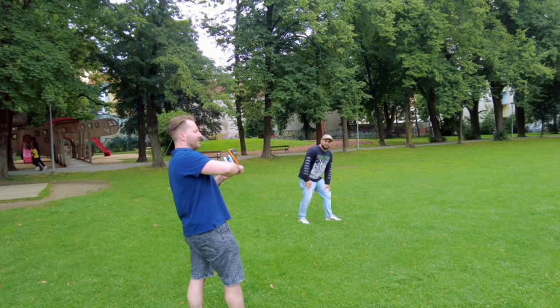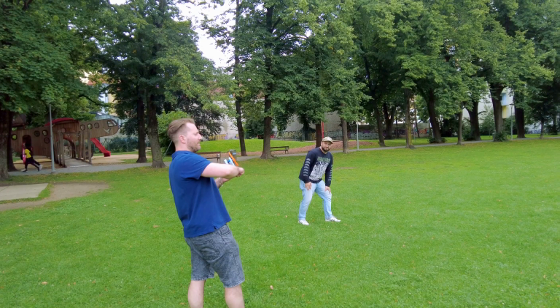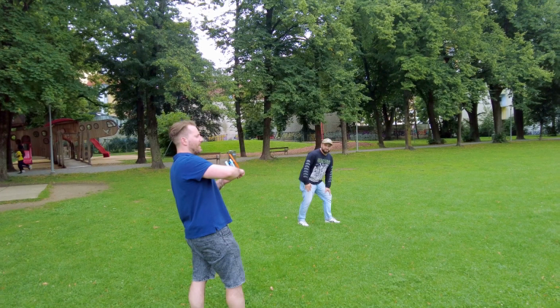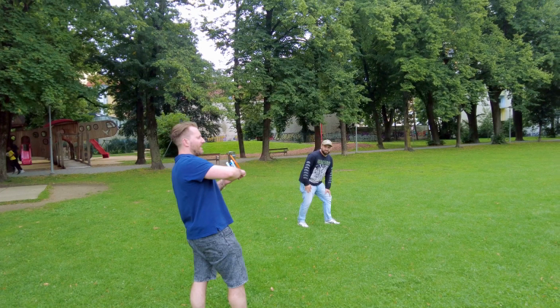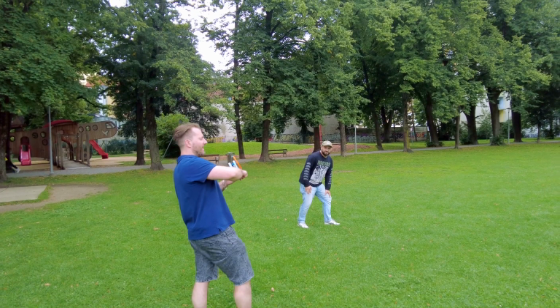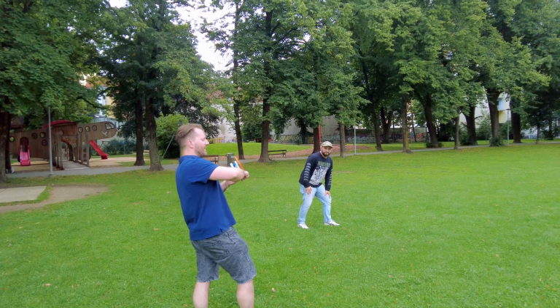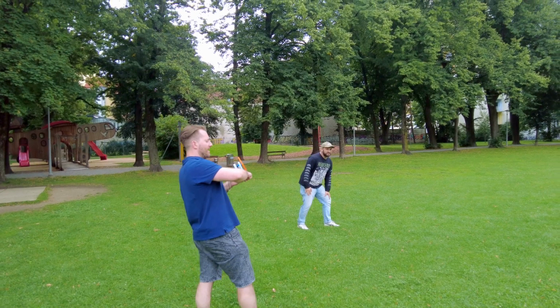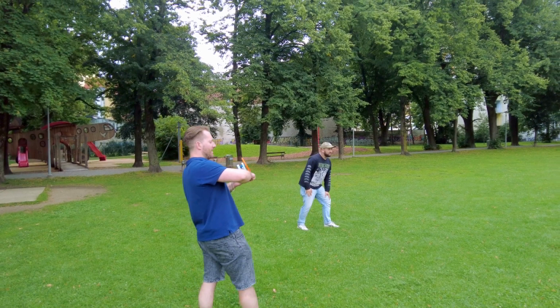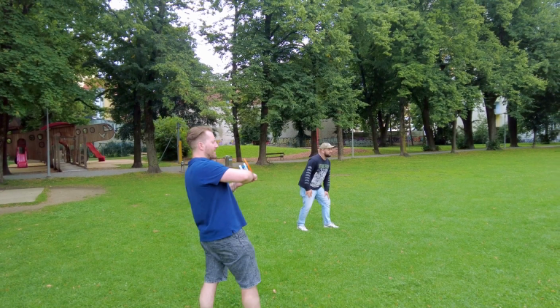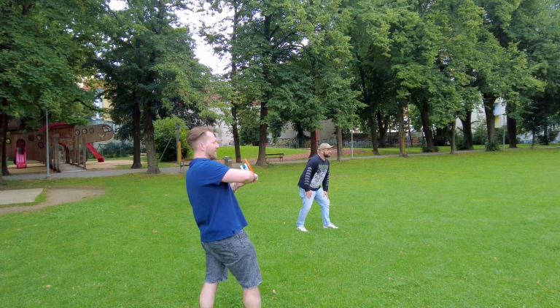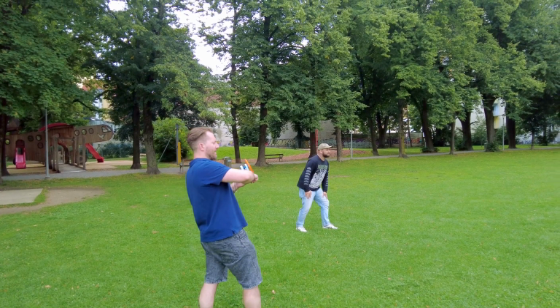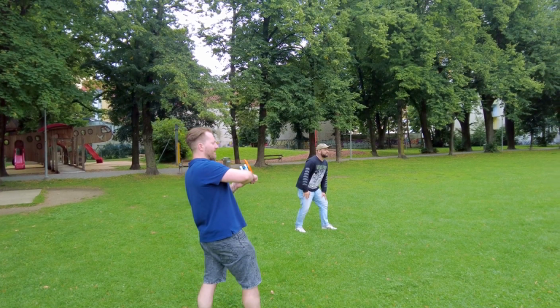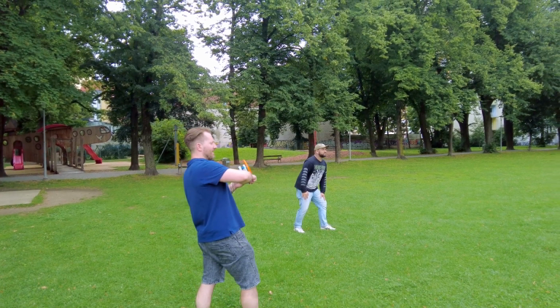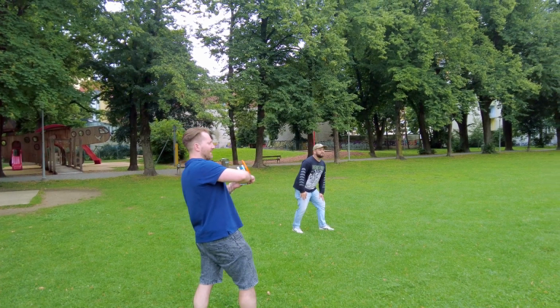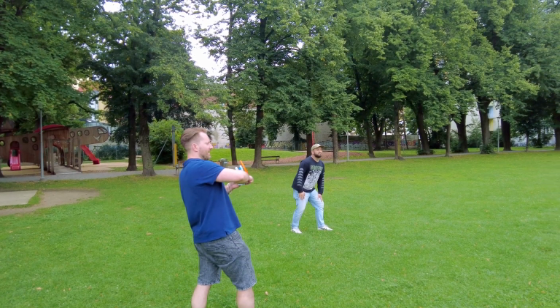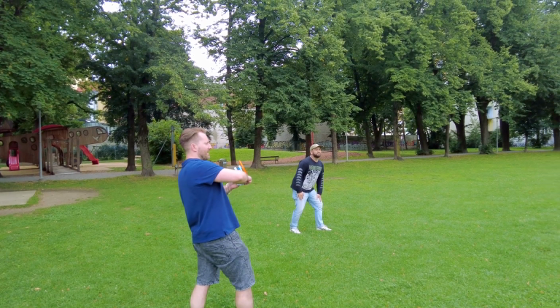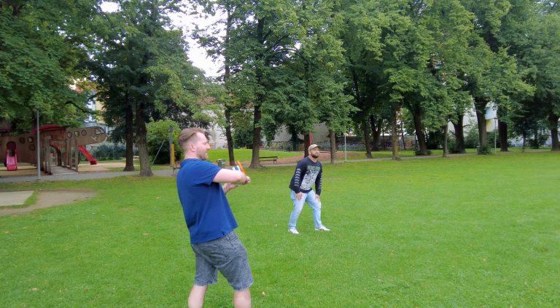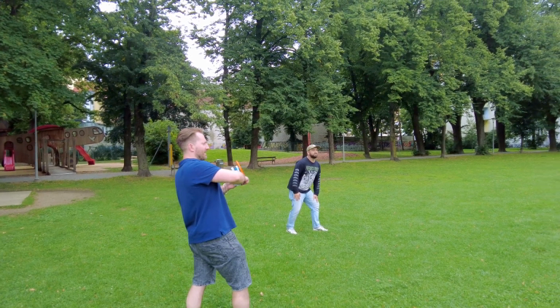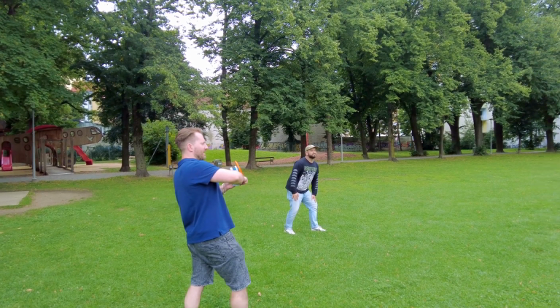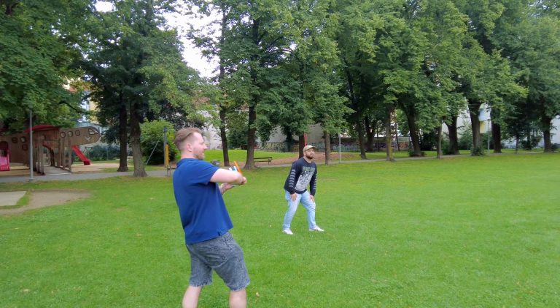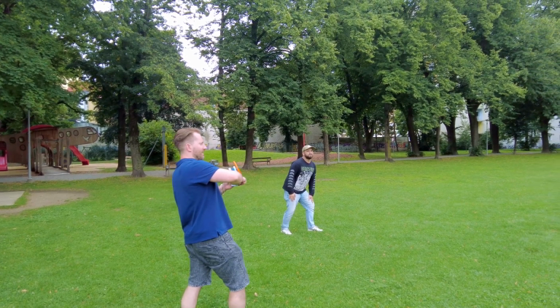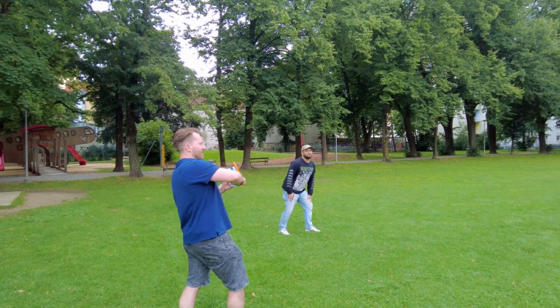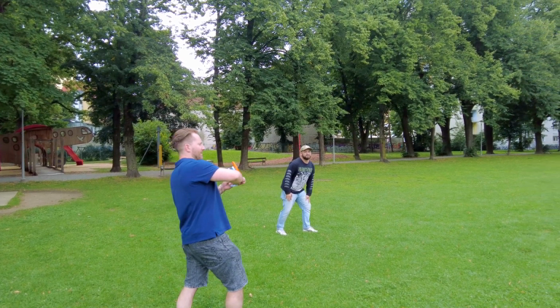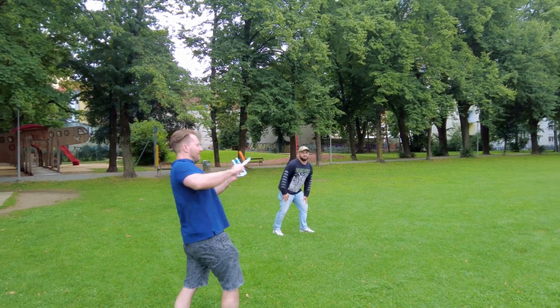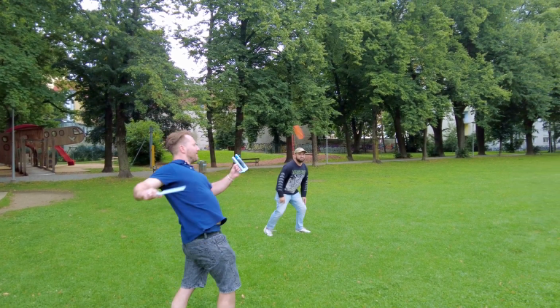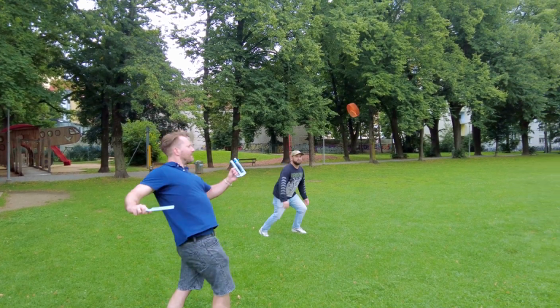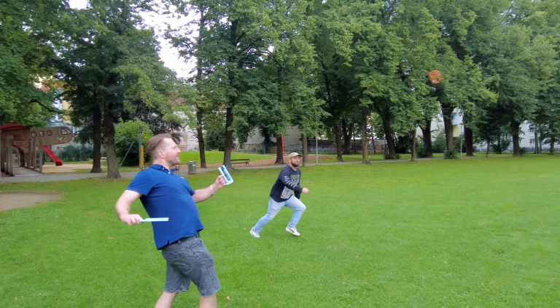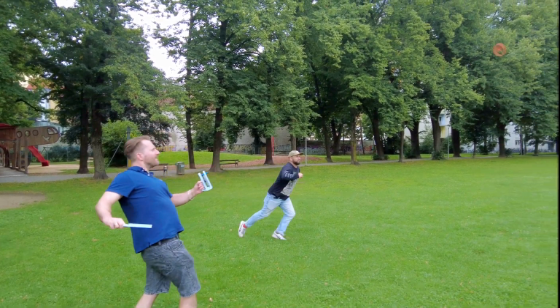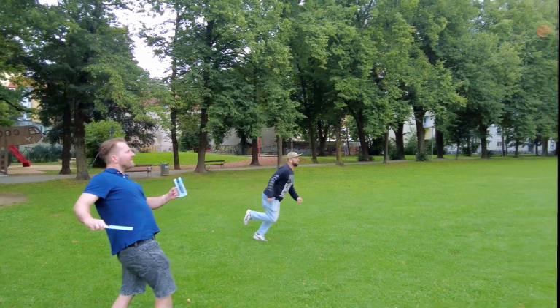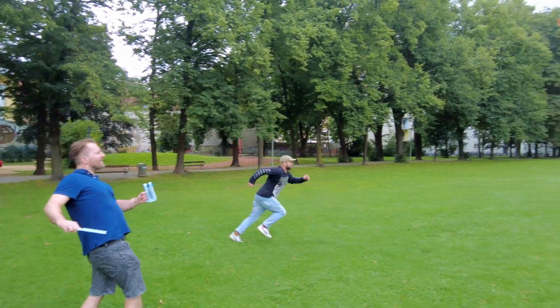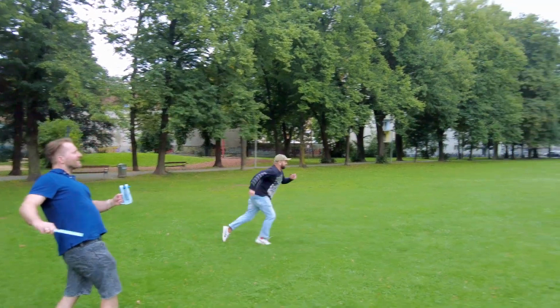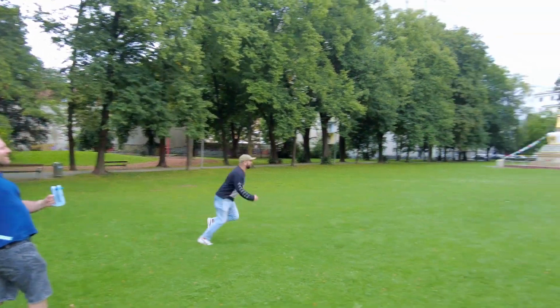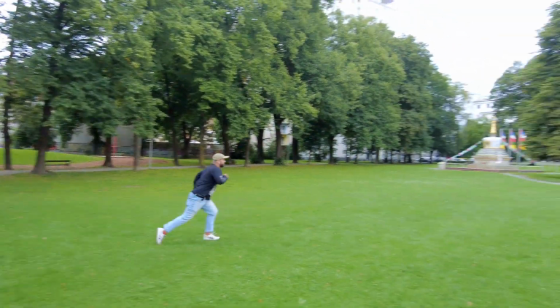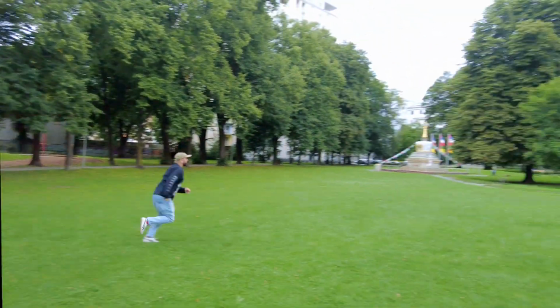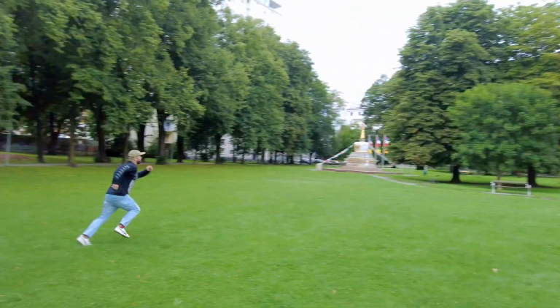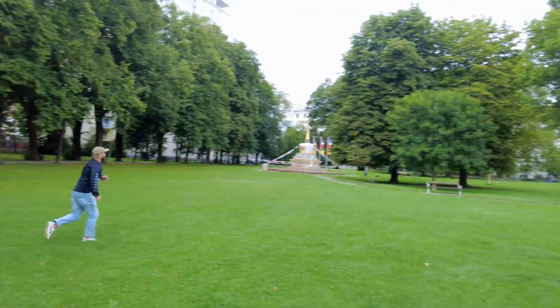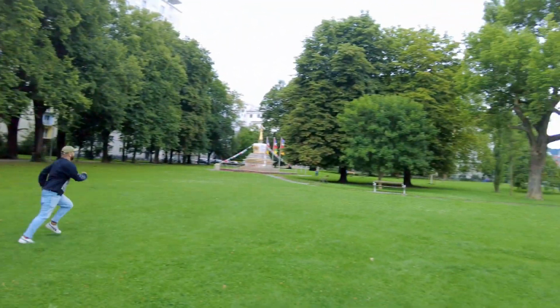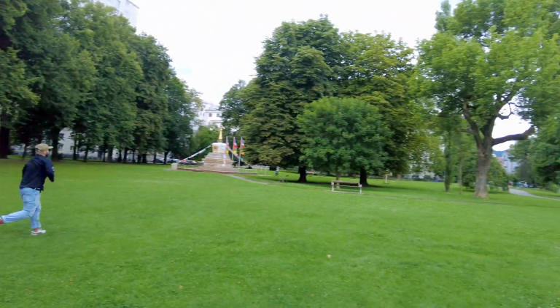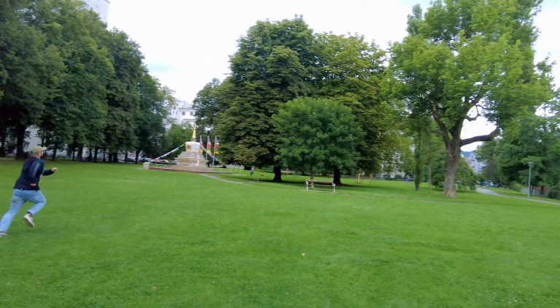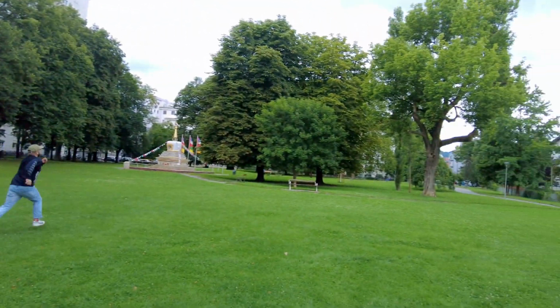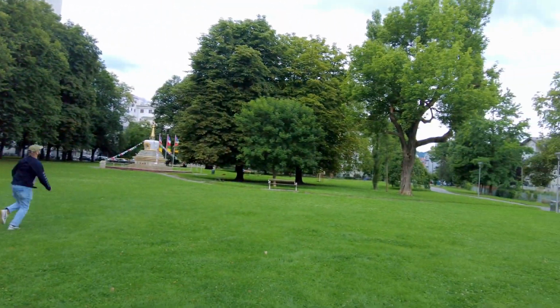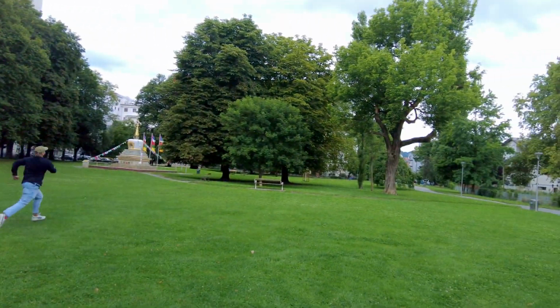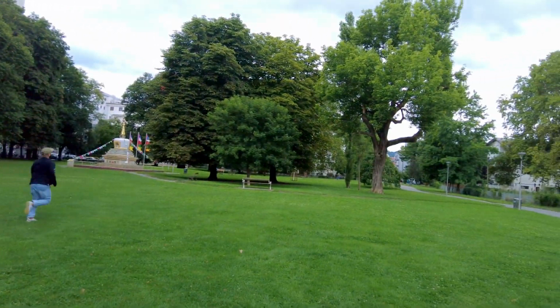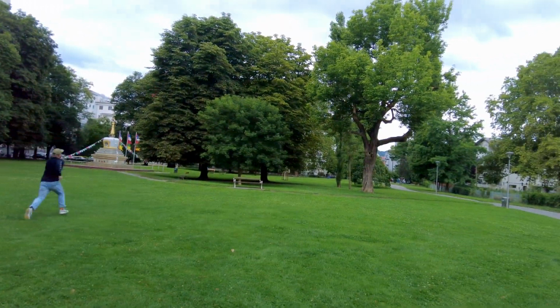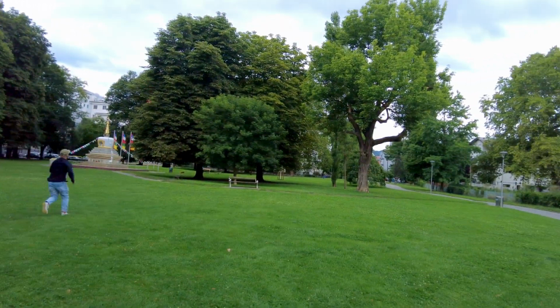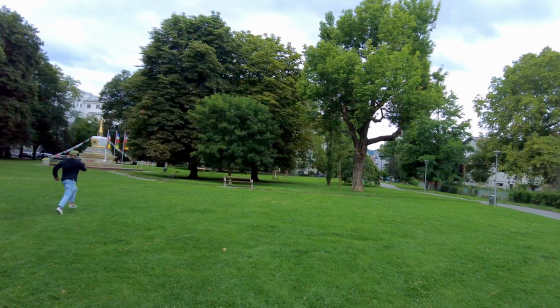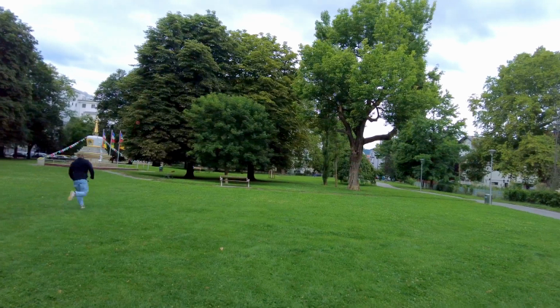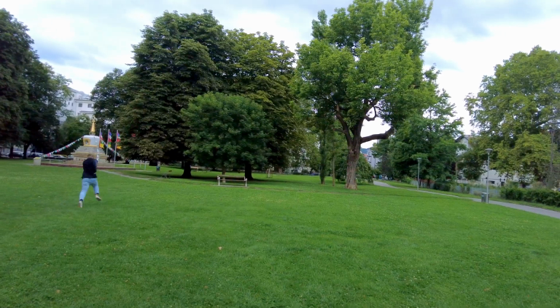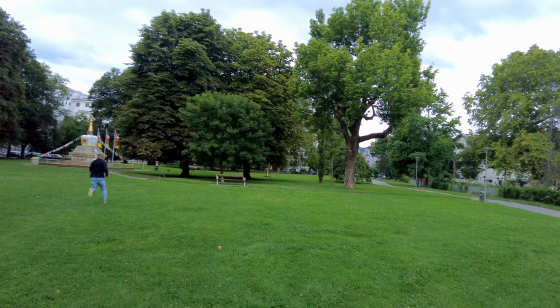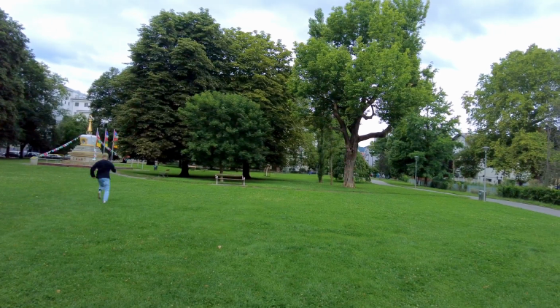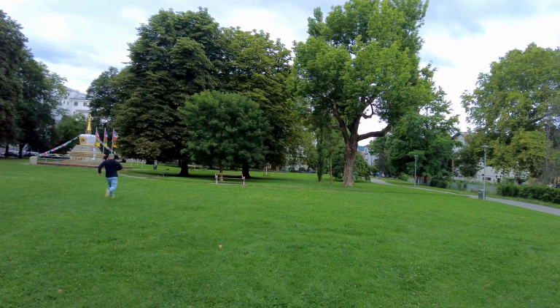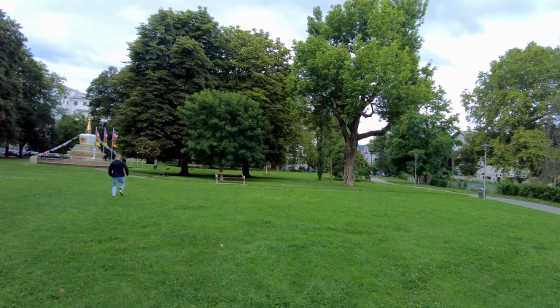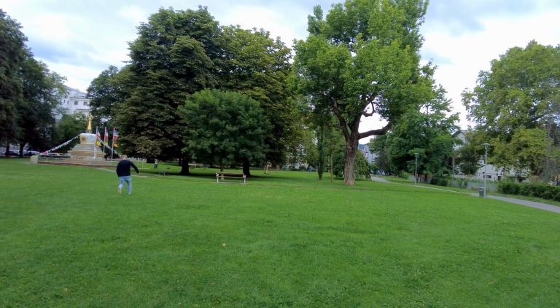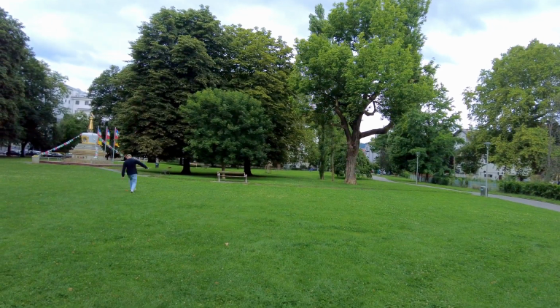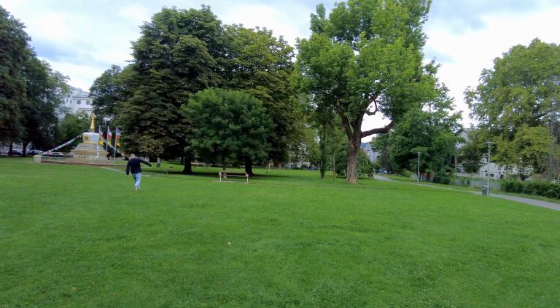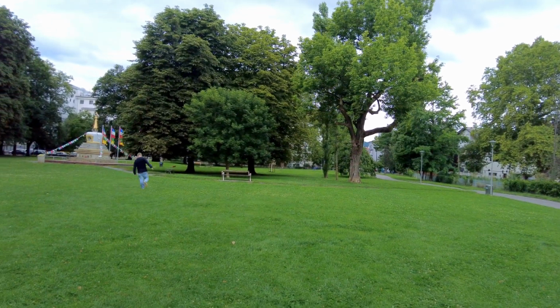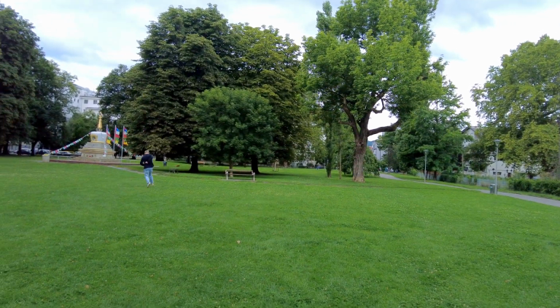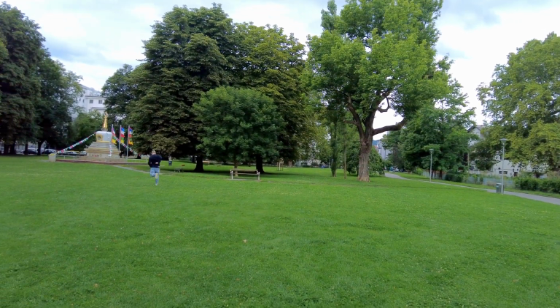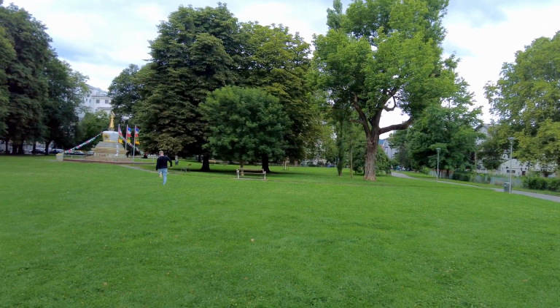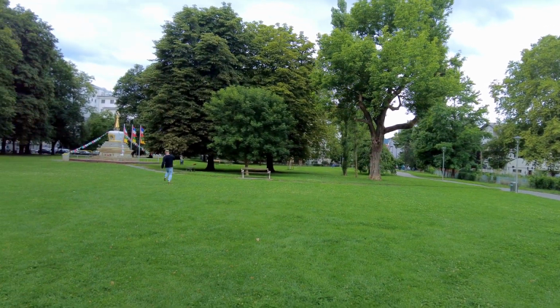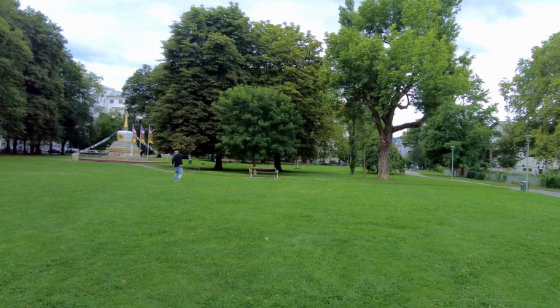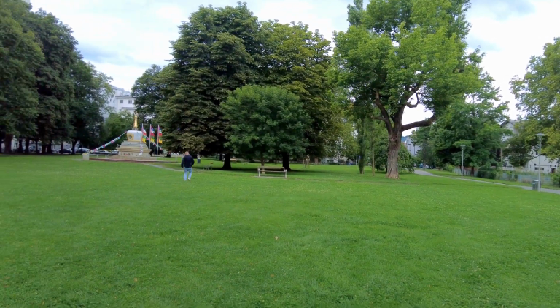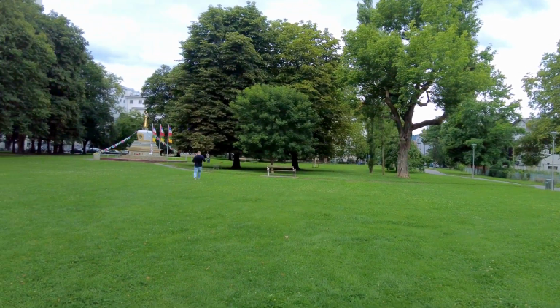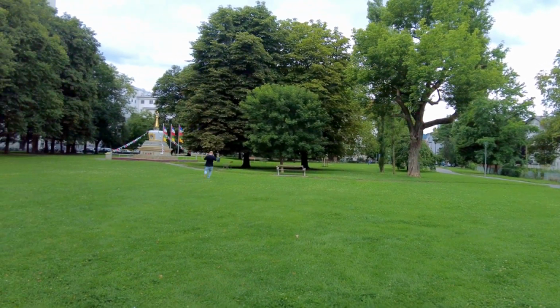You ready? Go for it. Do it, do it, do it. Run, boy! Run! Run for your life!